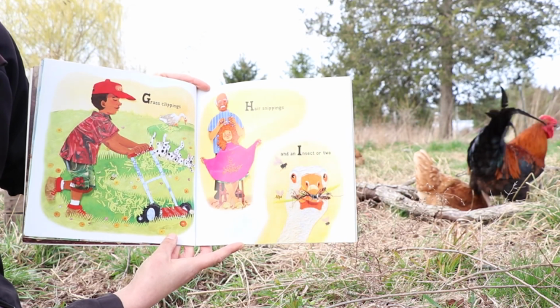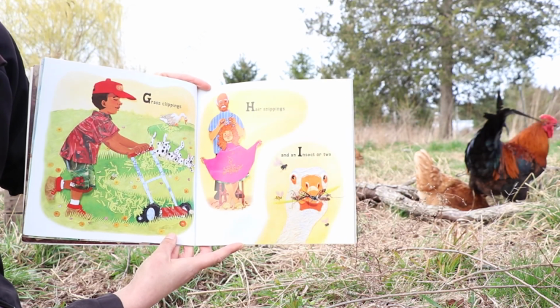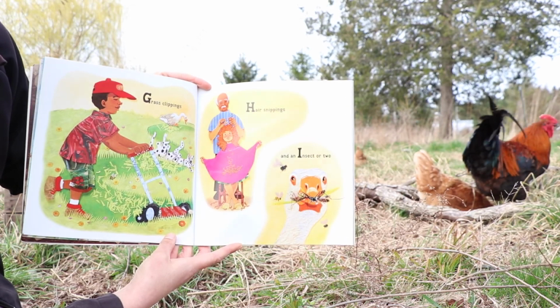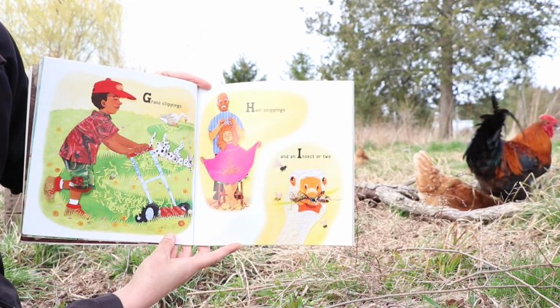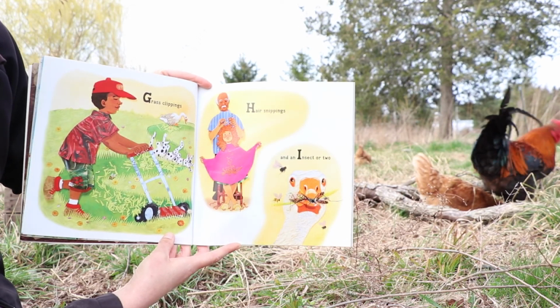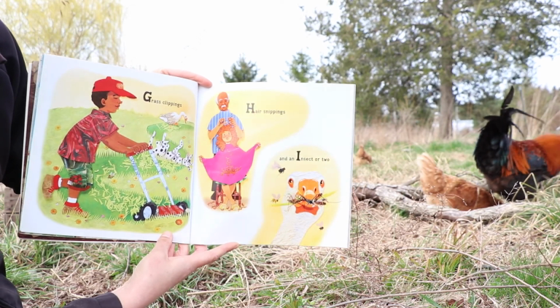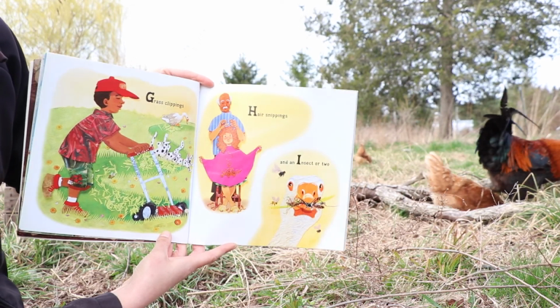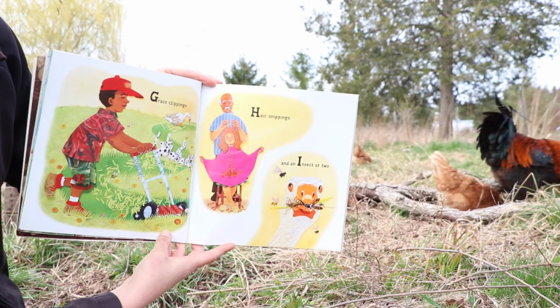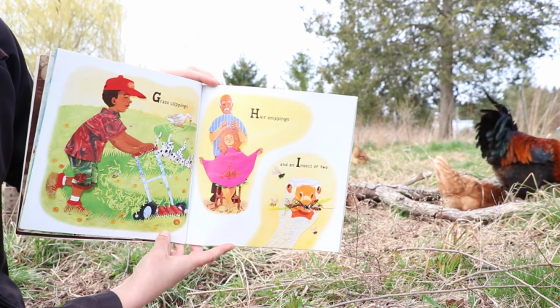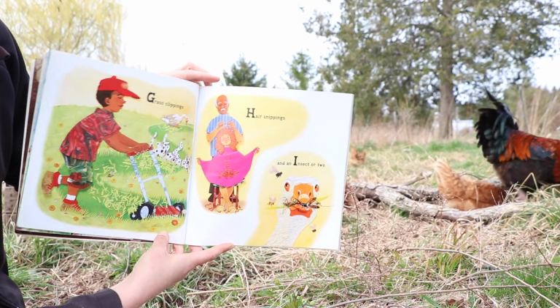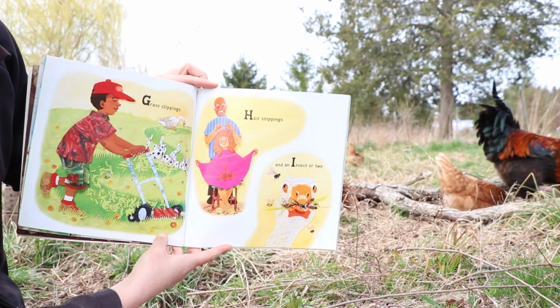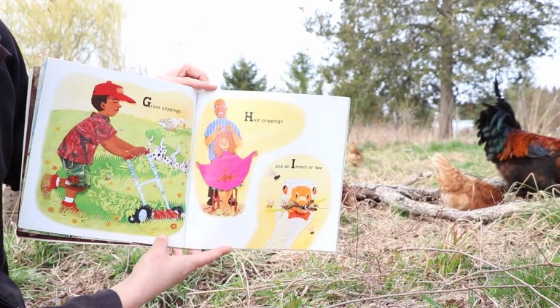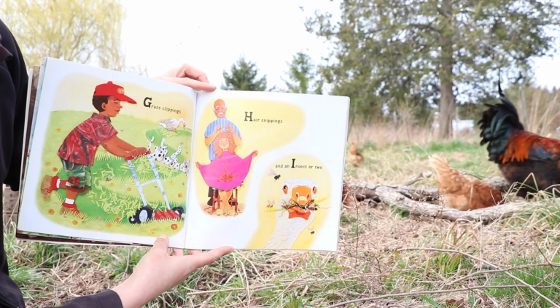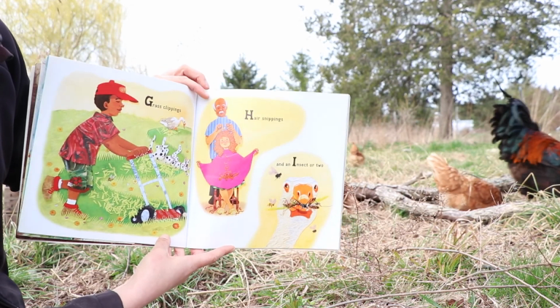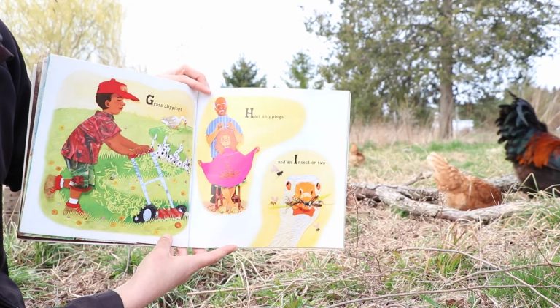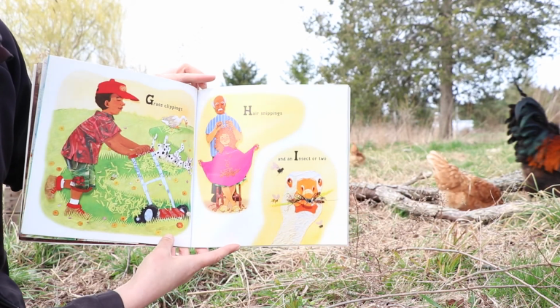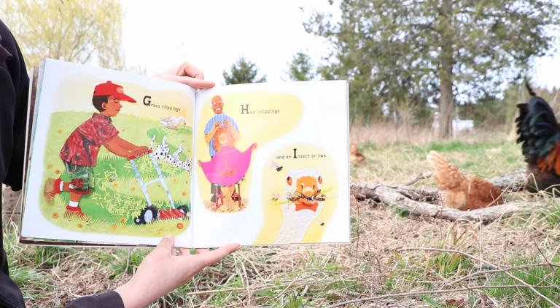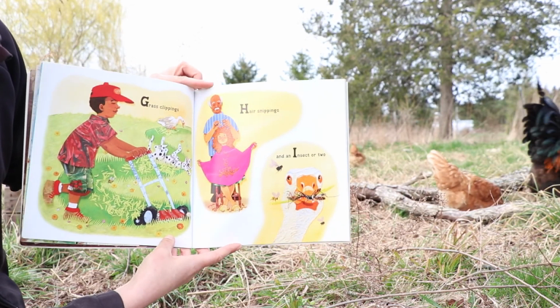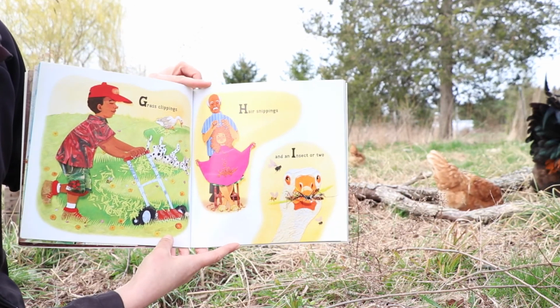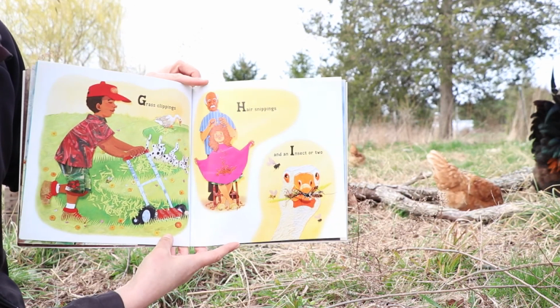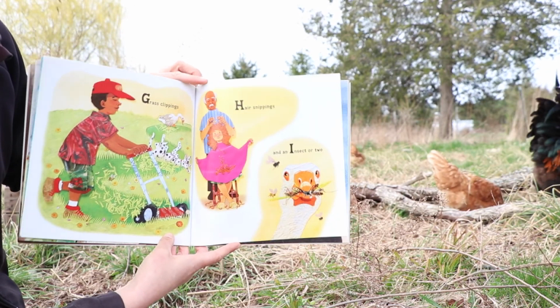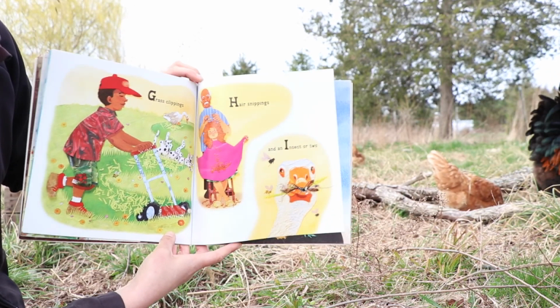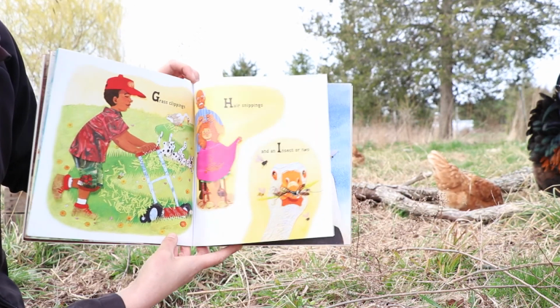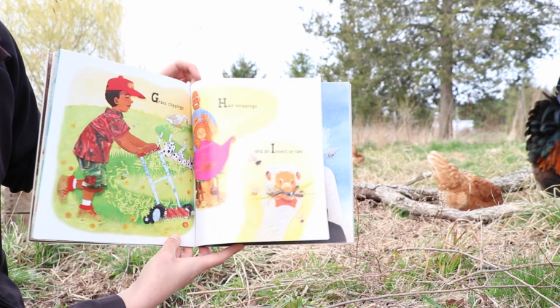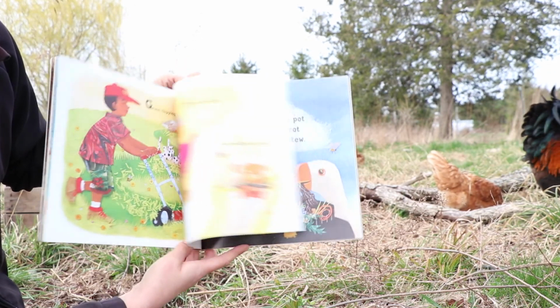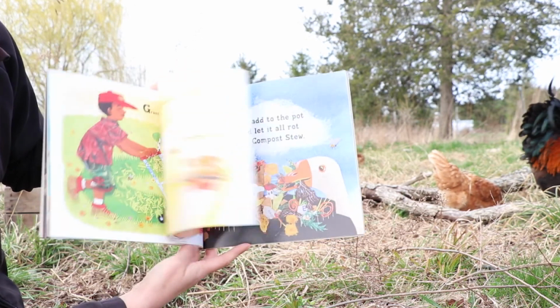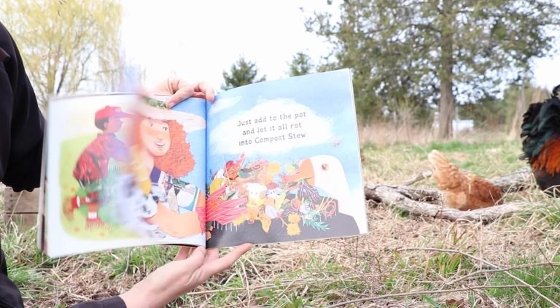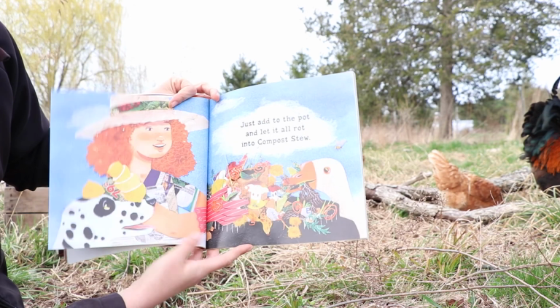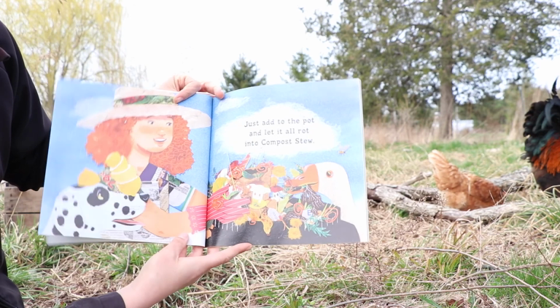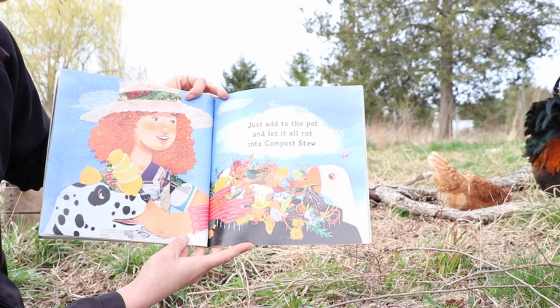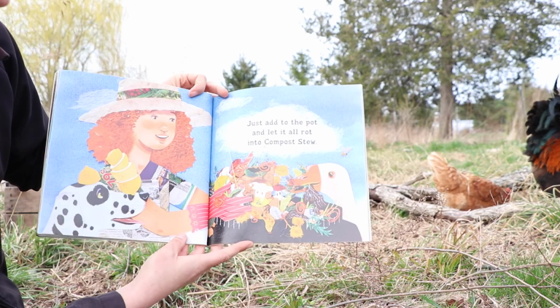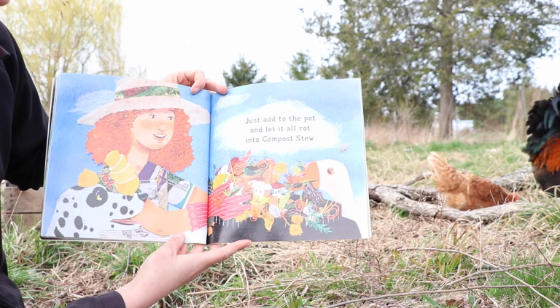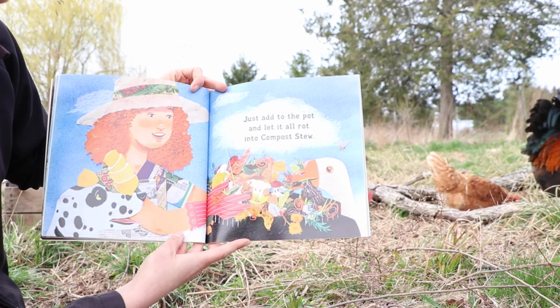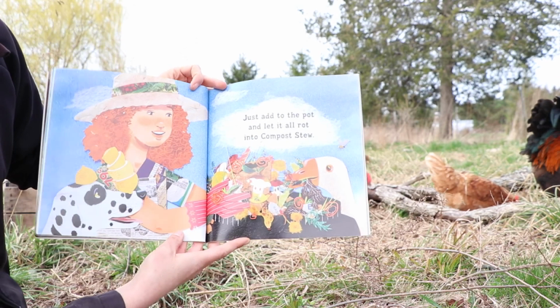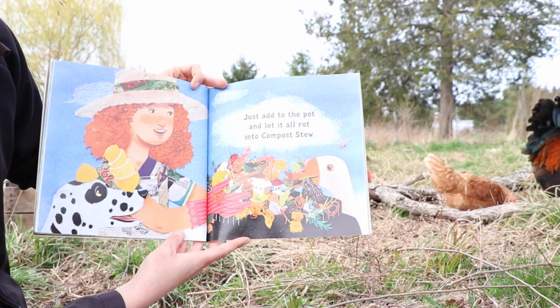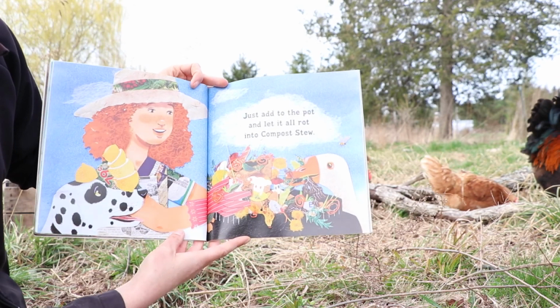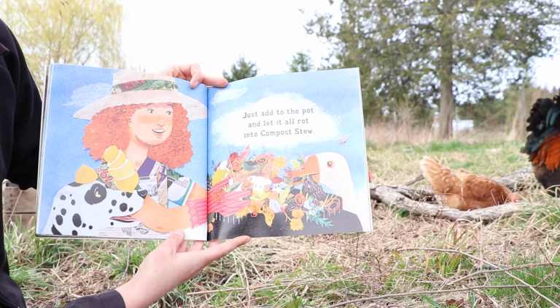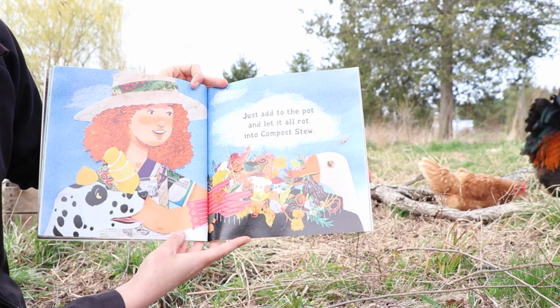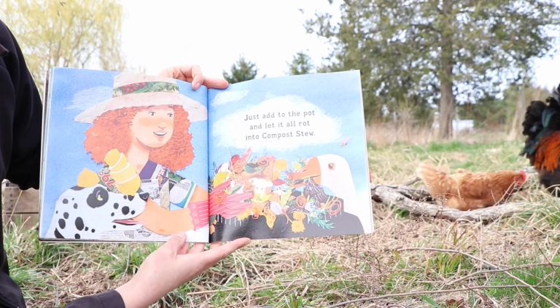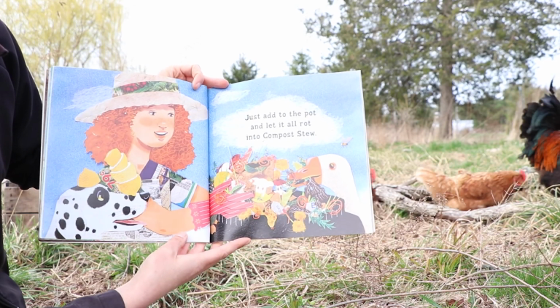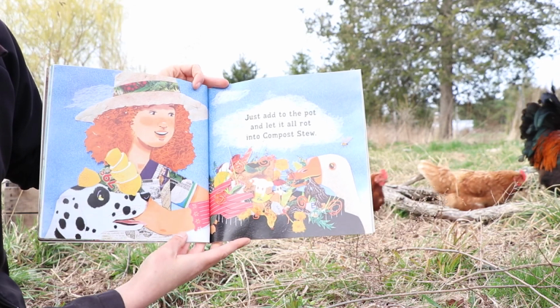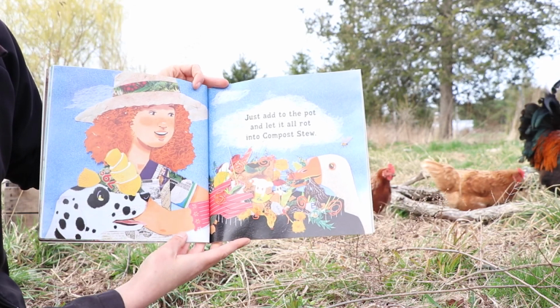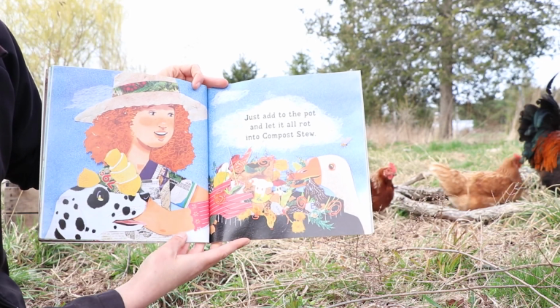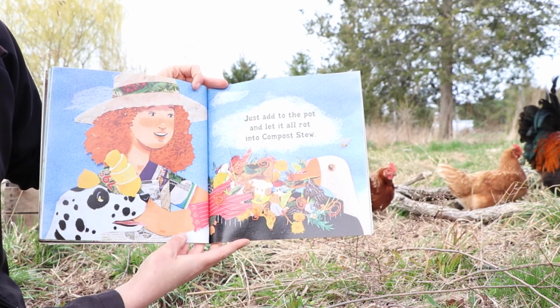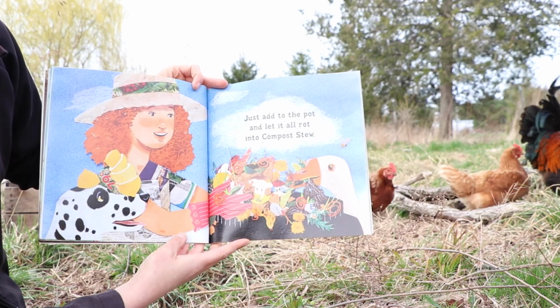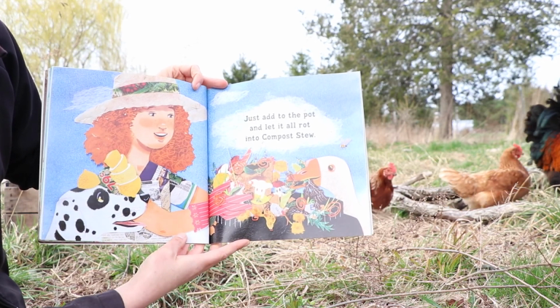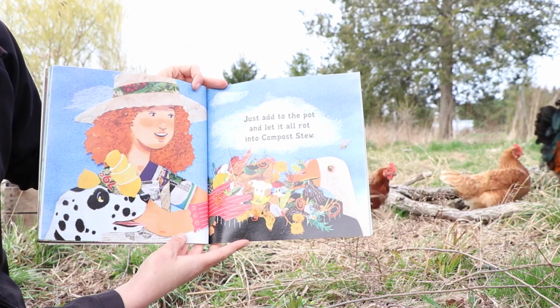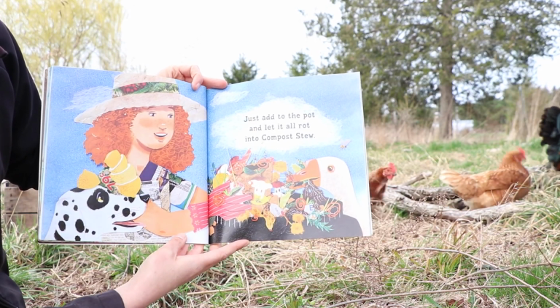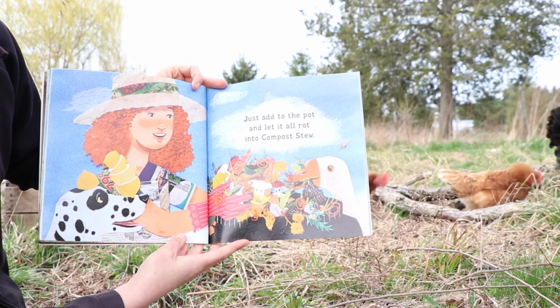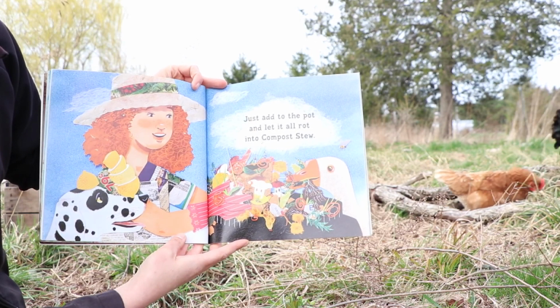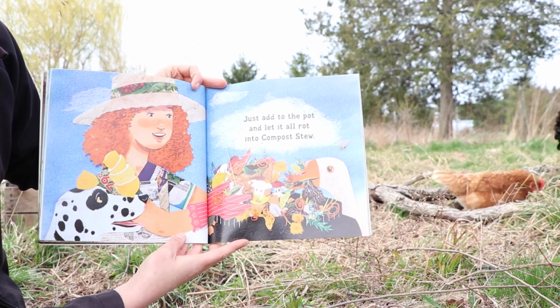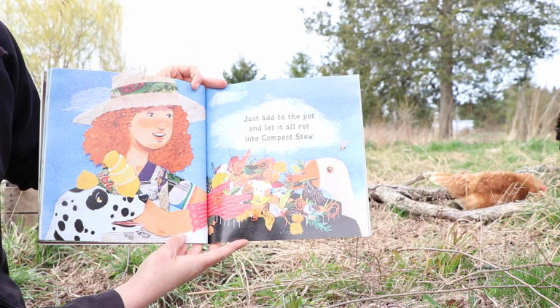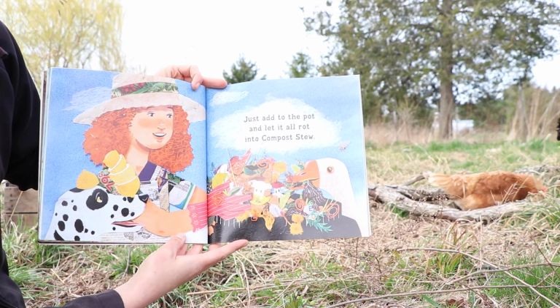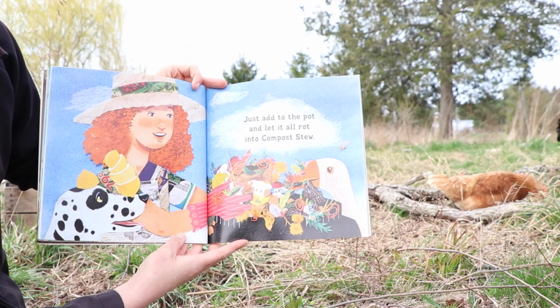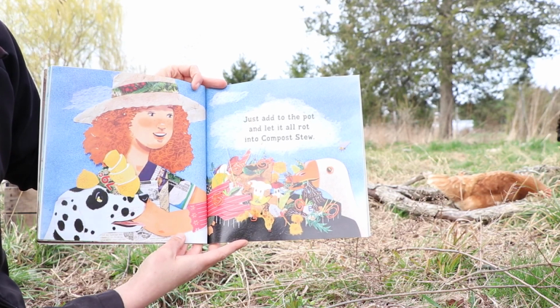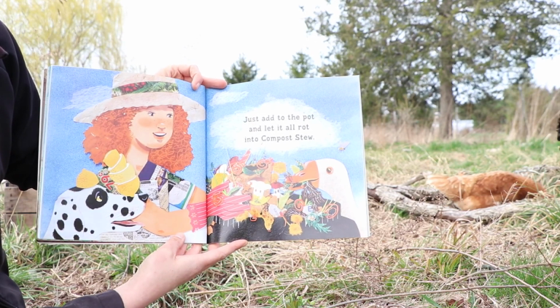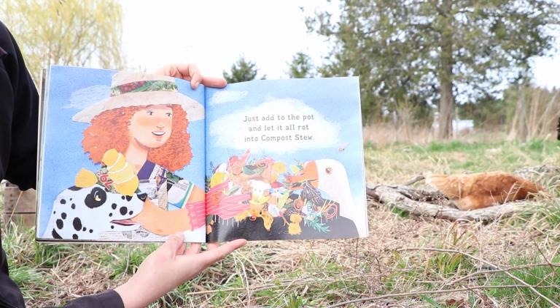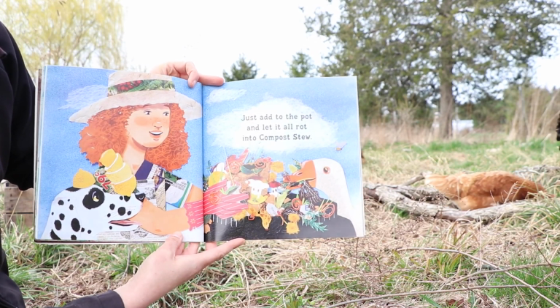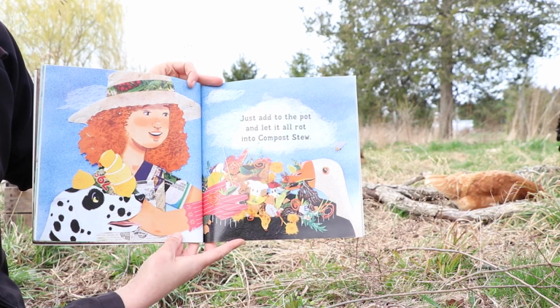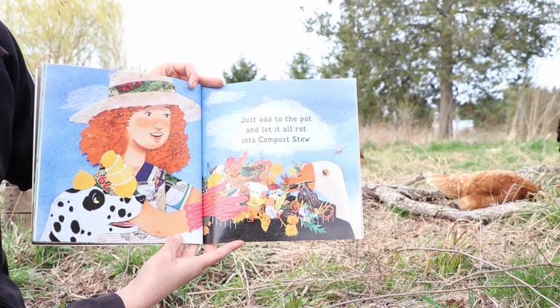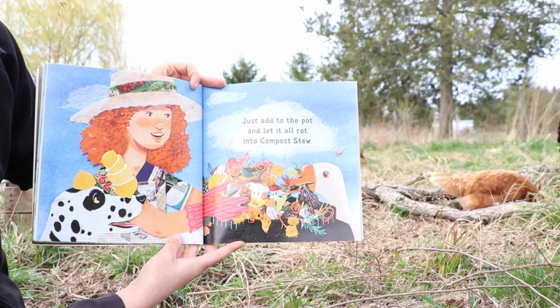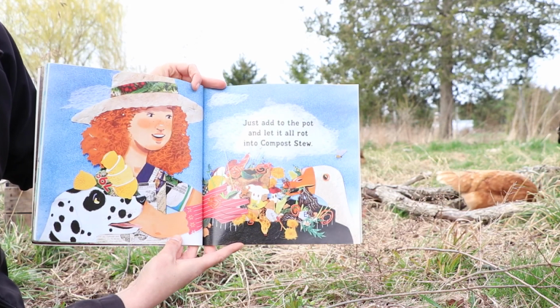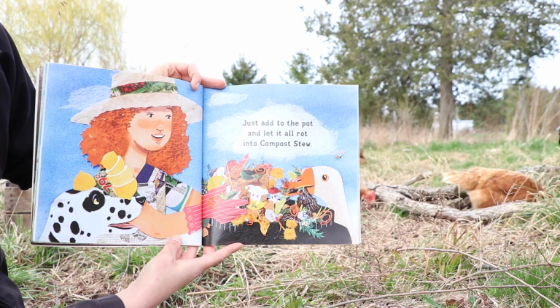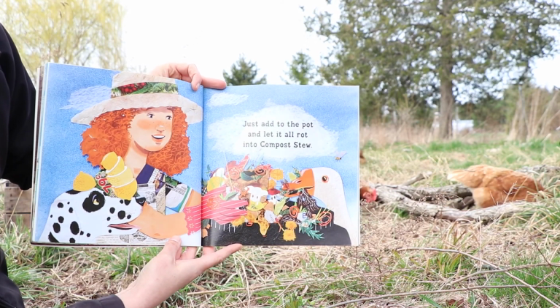Just add to the pot and let it all rot into compost stew.